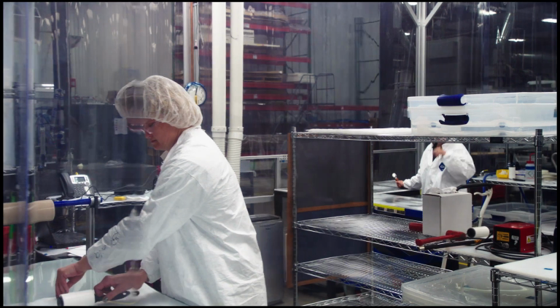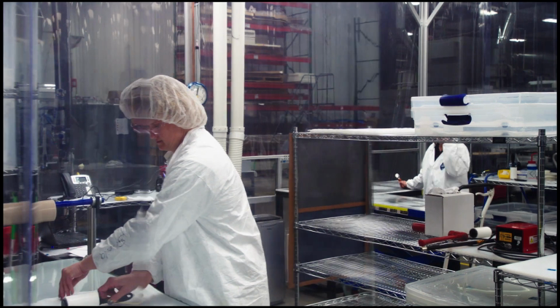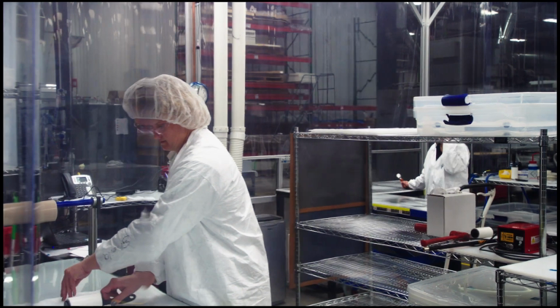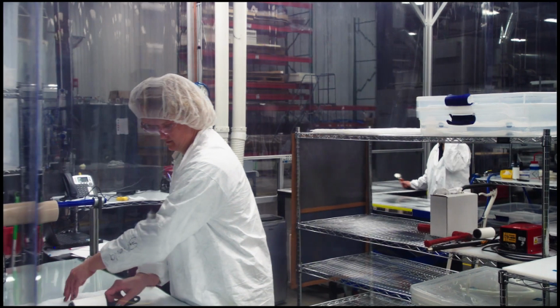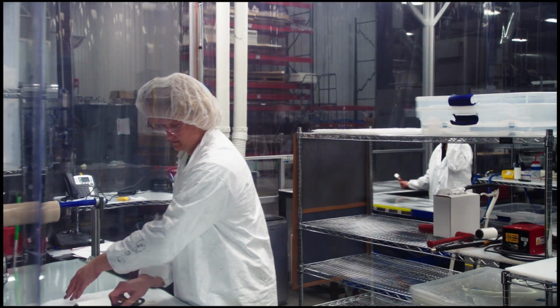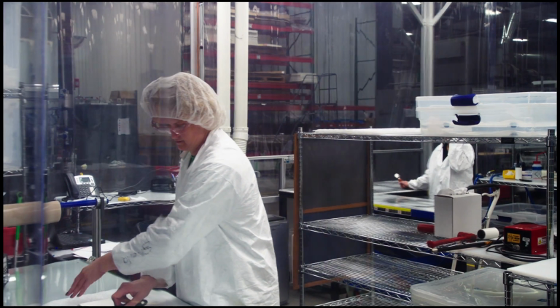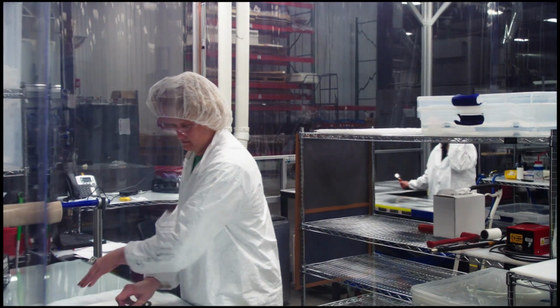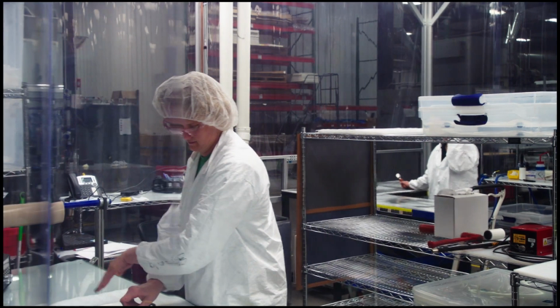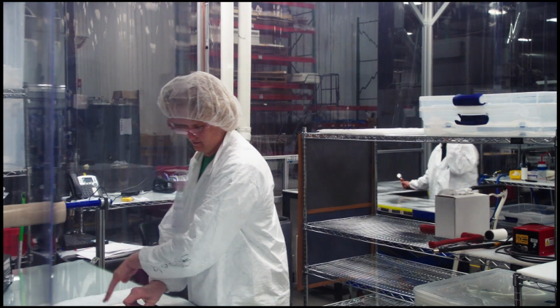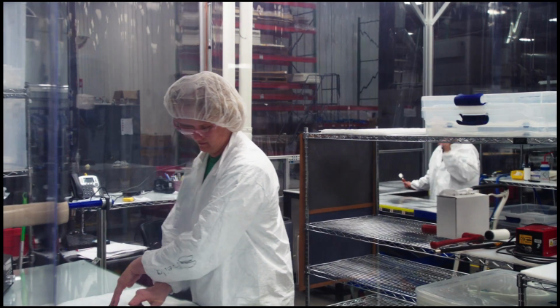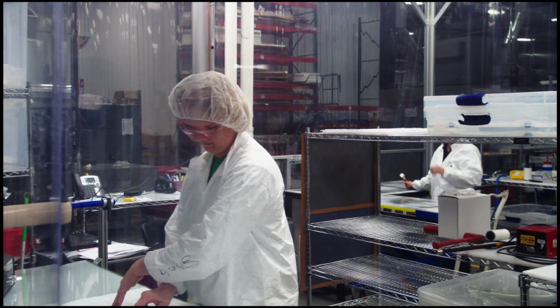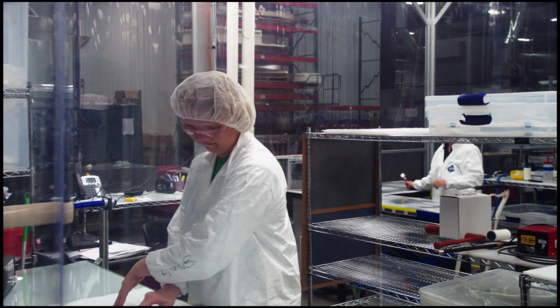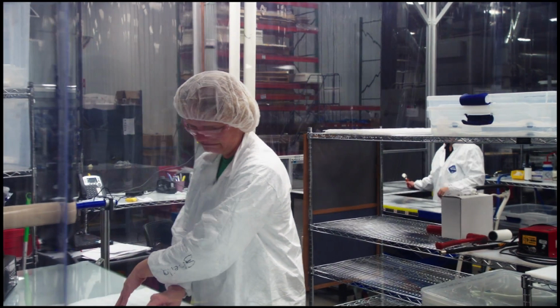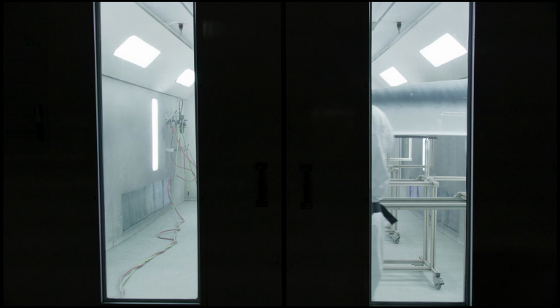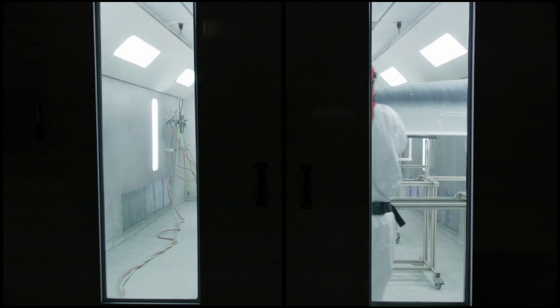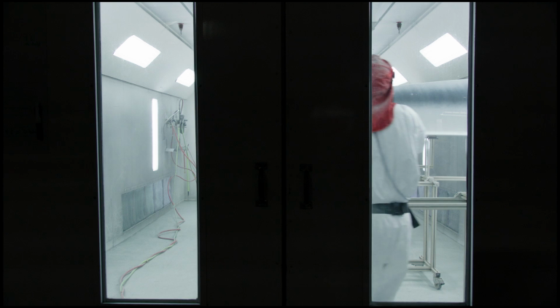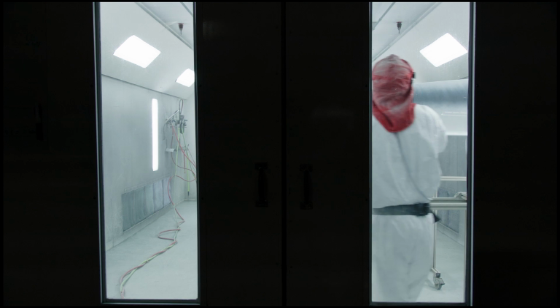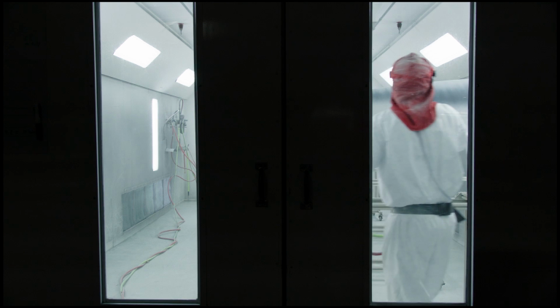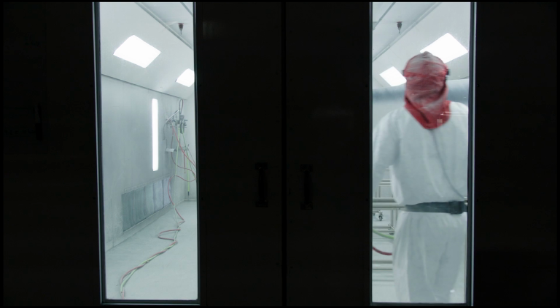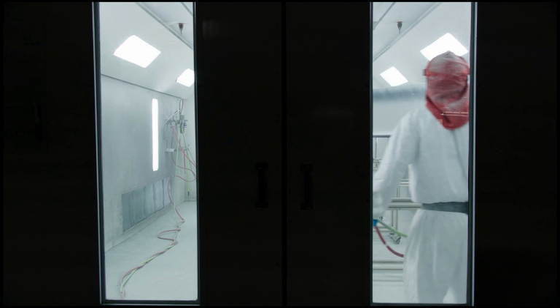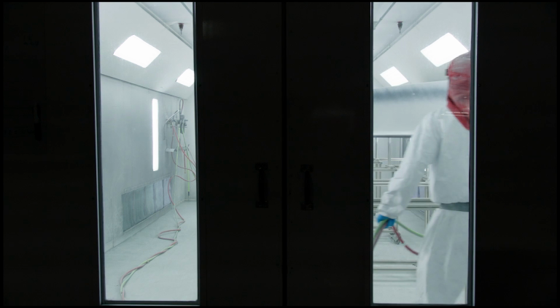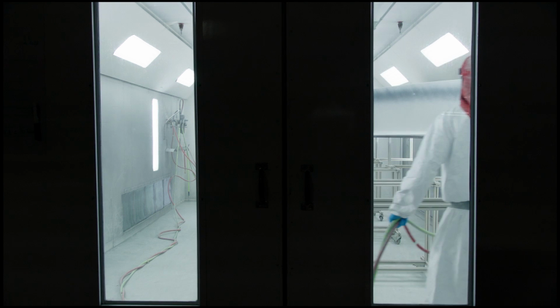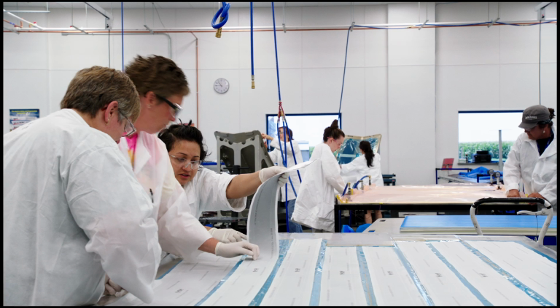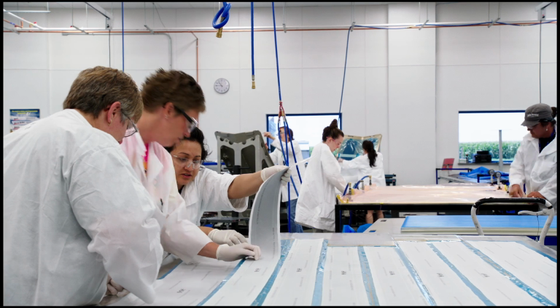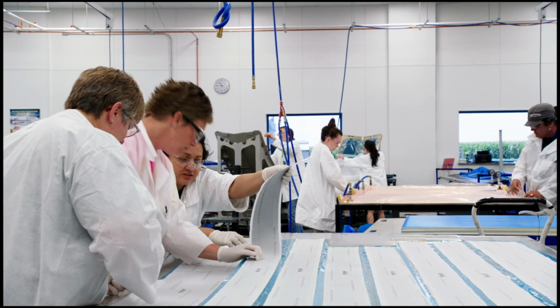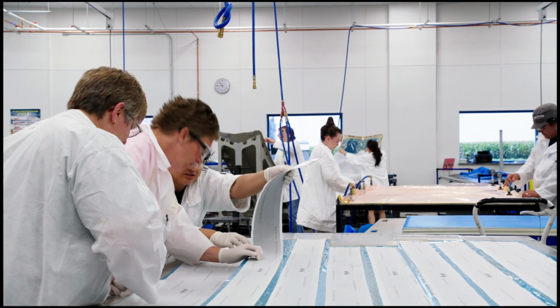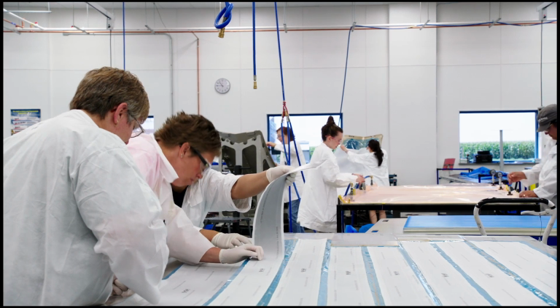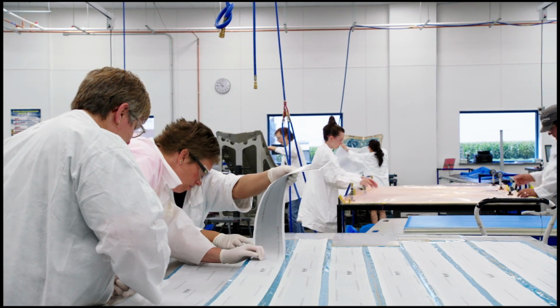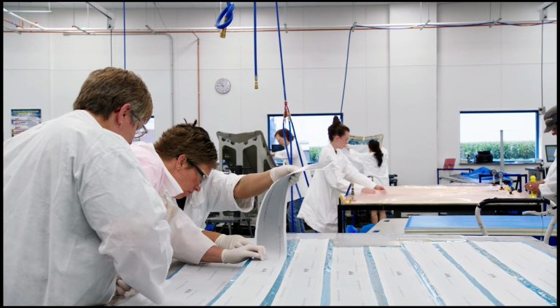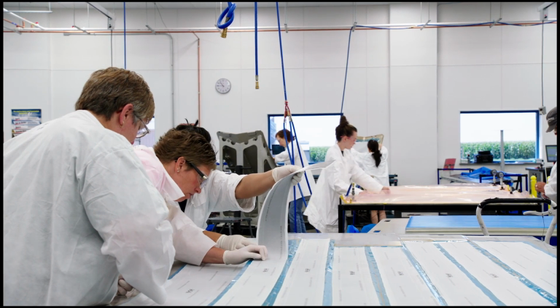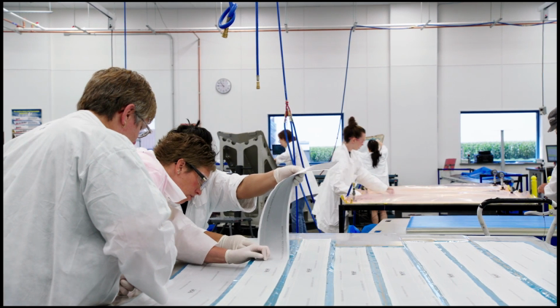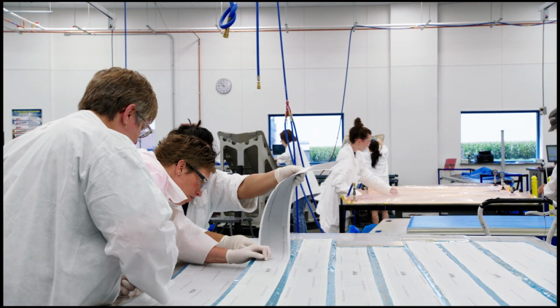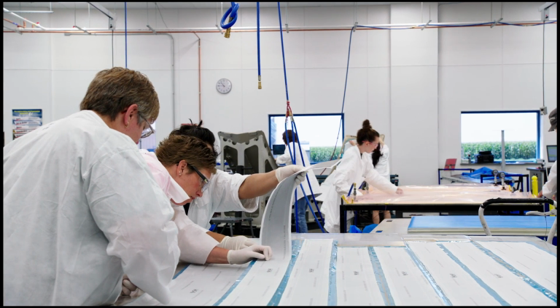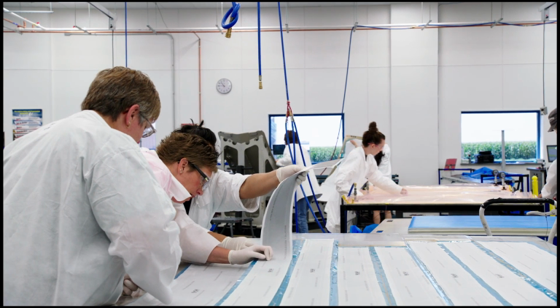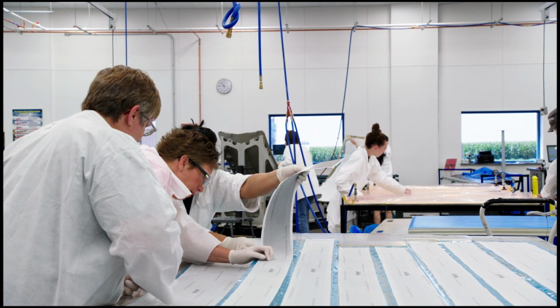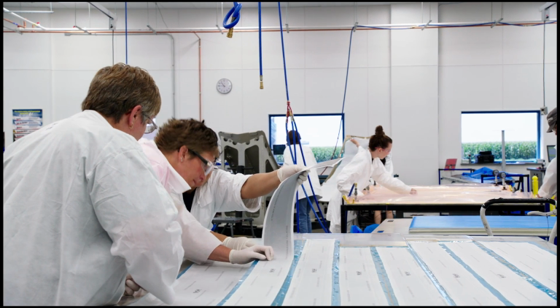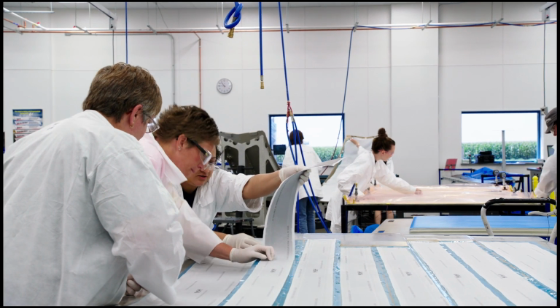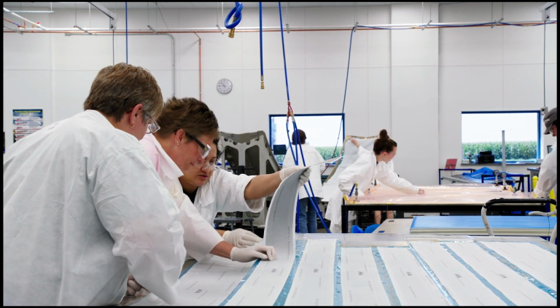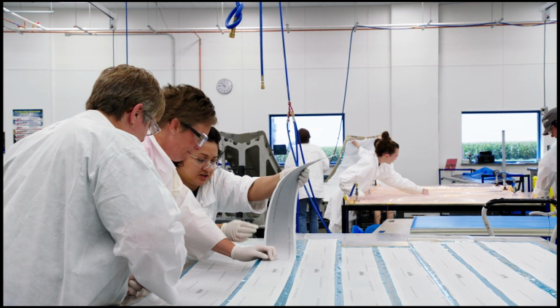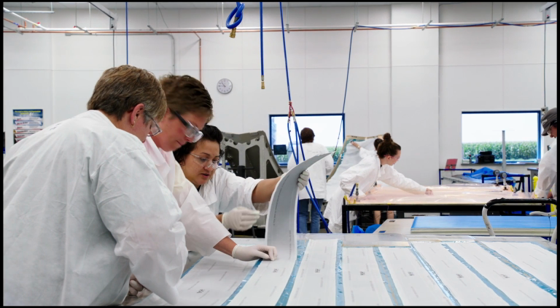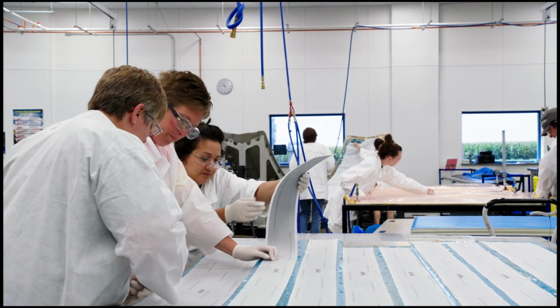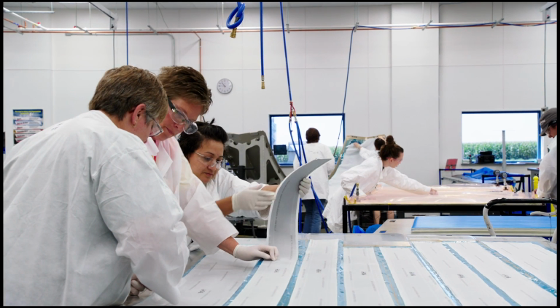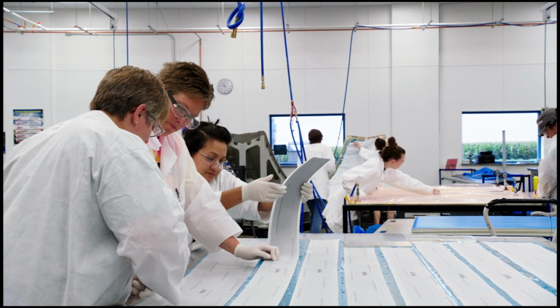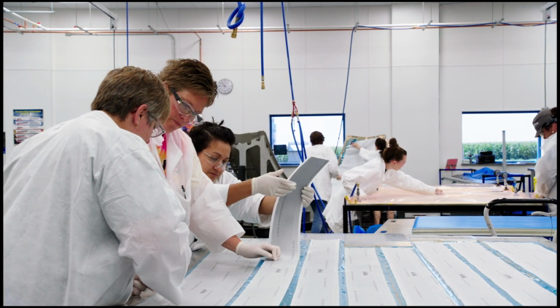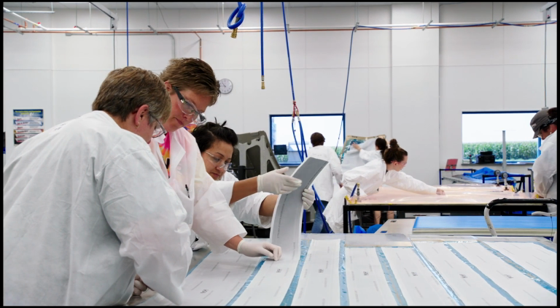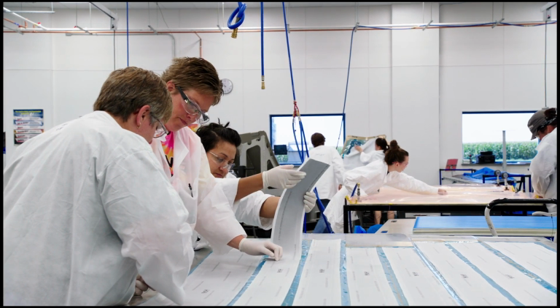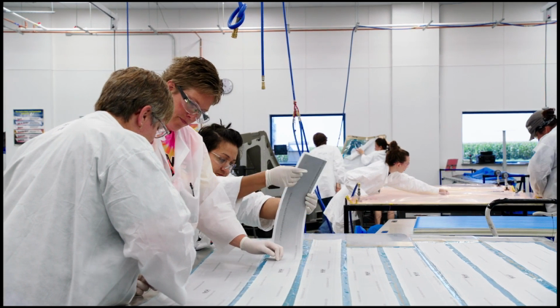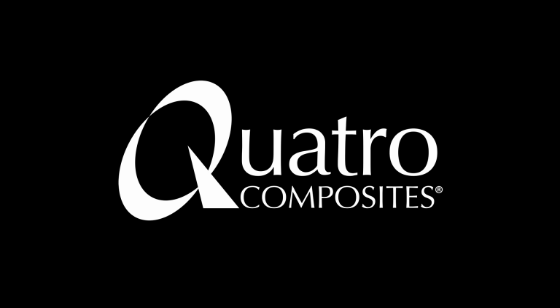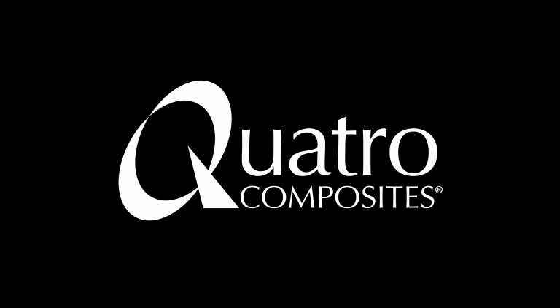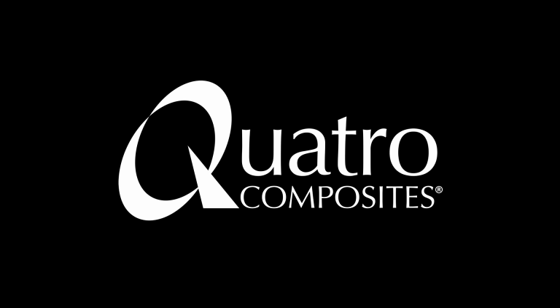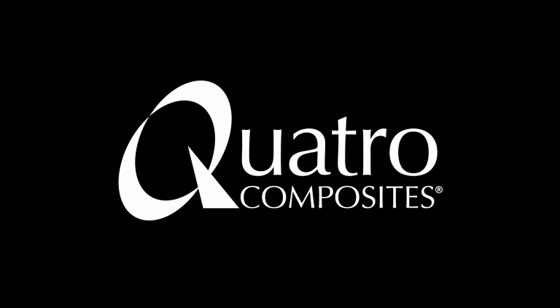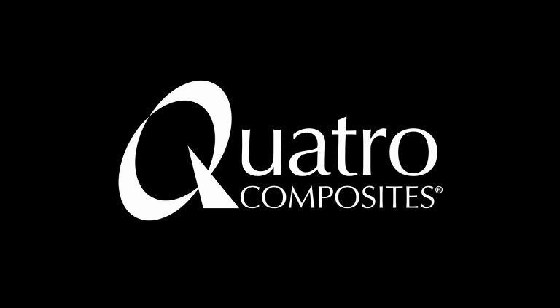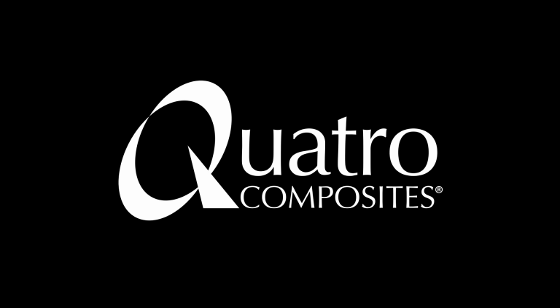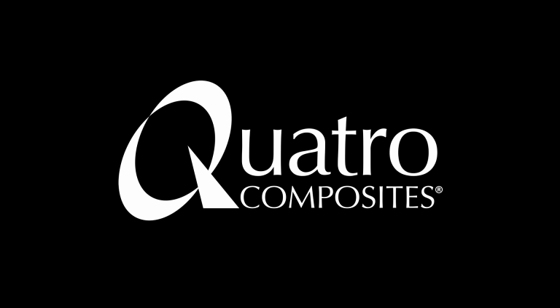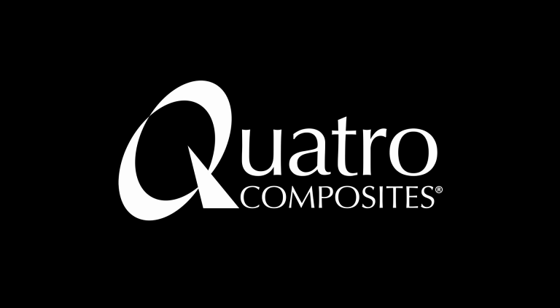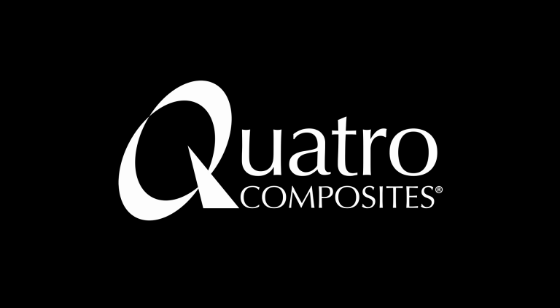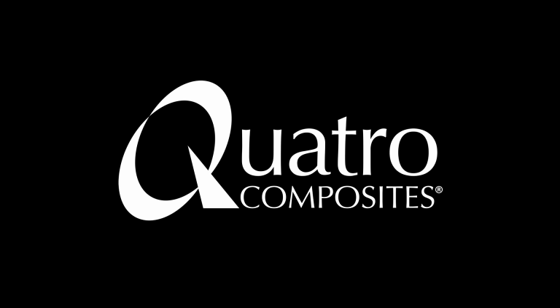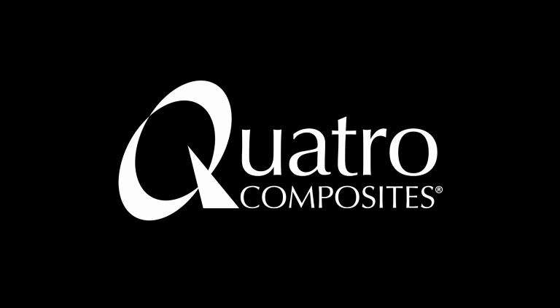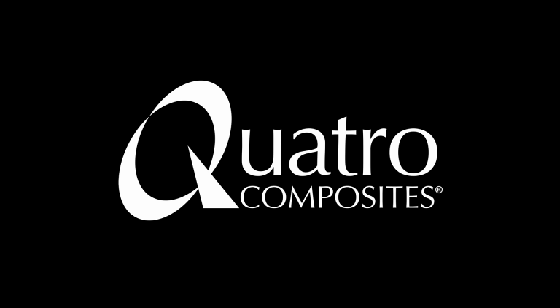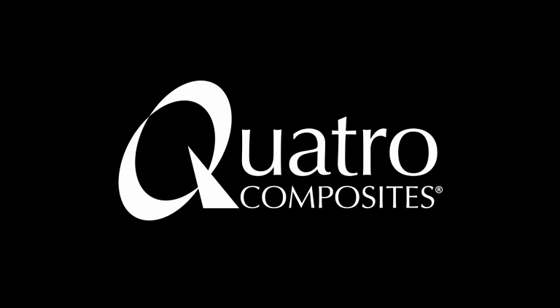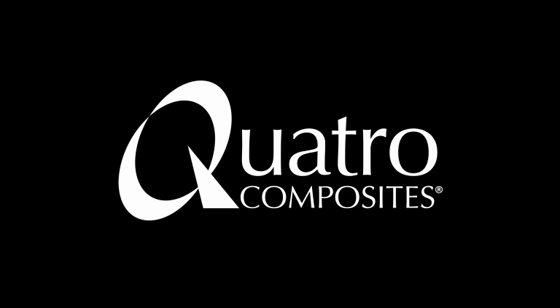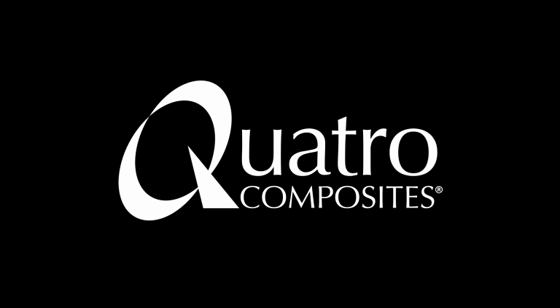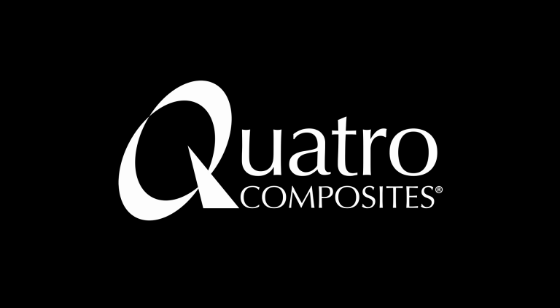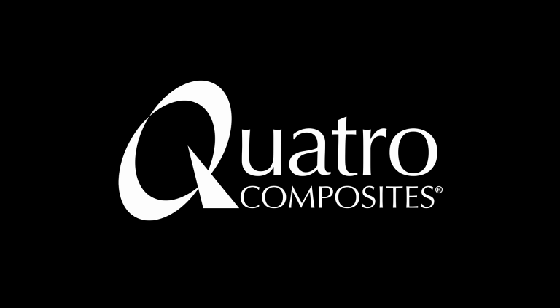You can count on Quattro Composites to solve problems with ingenuity, serve beyond the expected, and always believe in the possibilities.